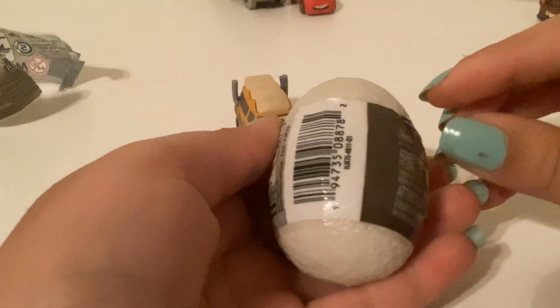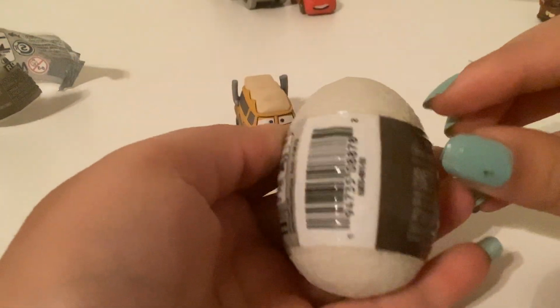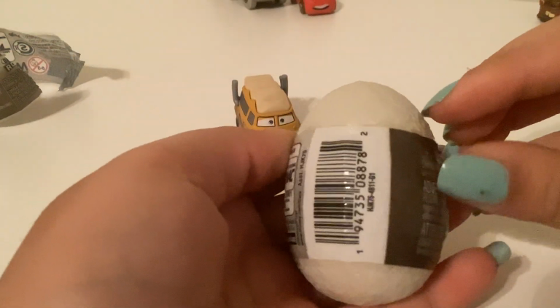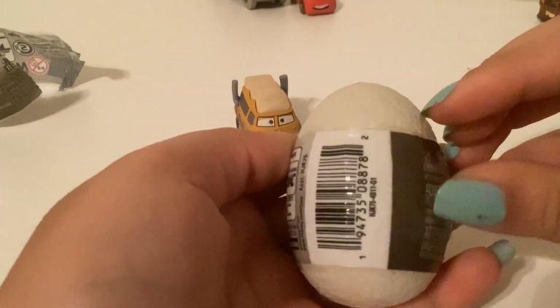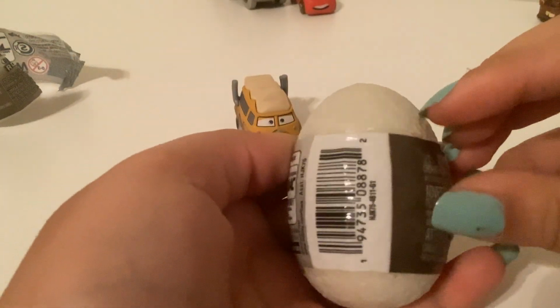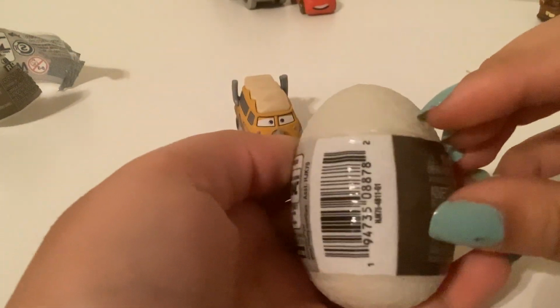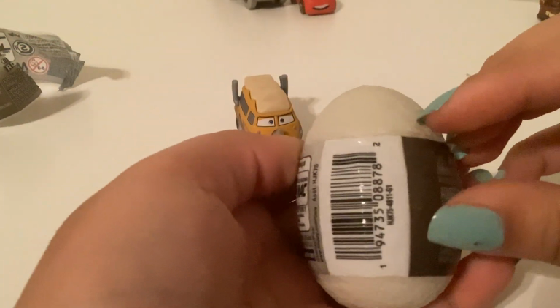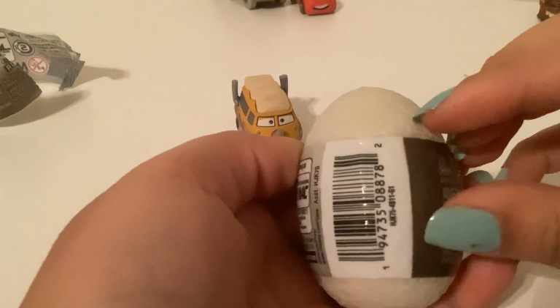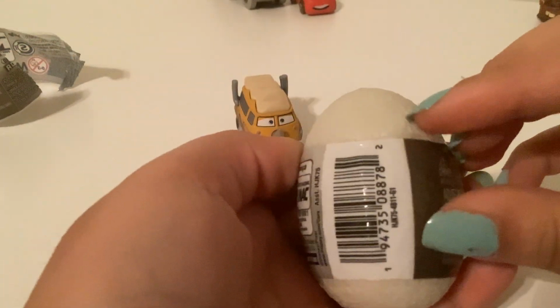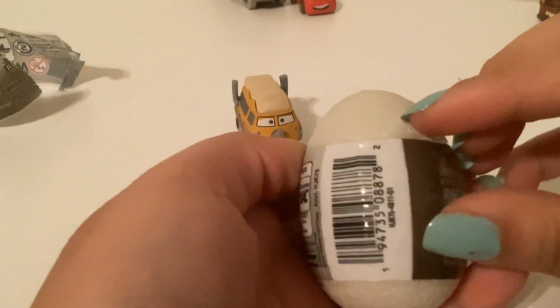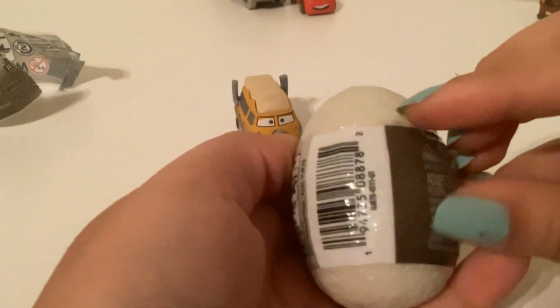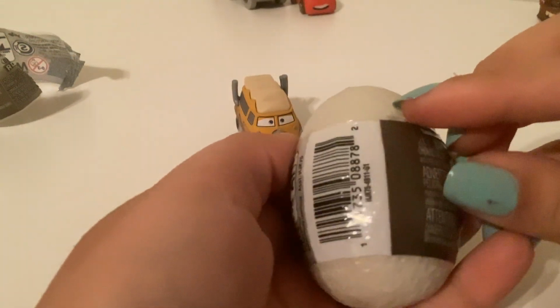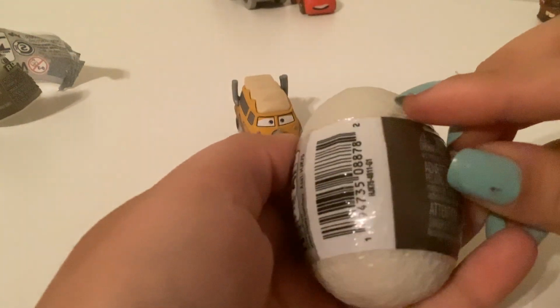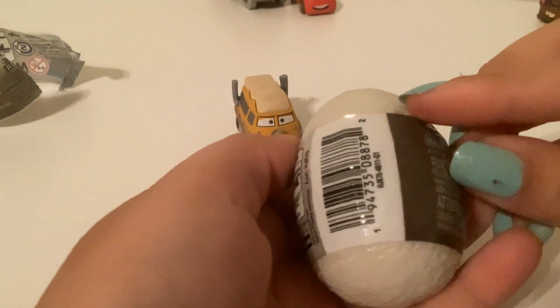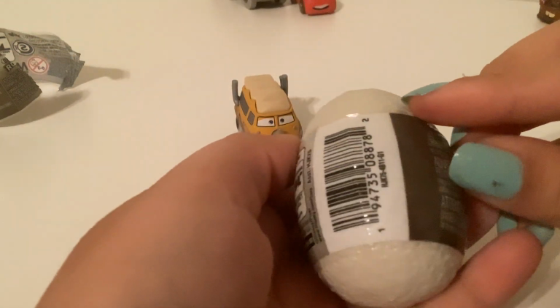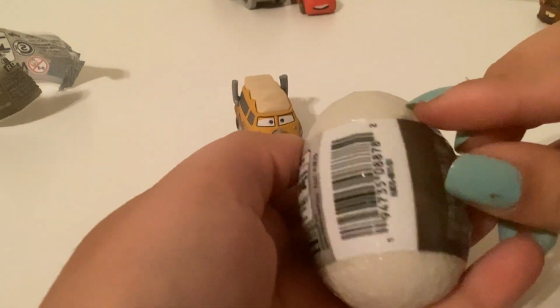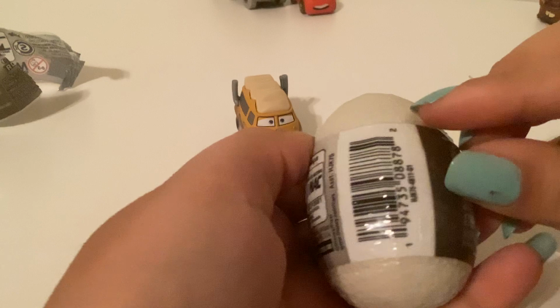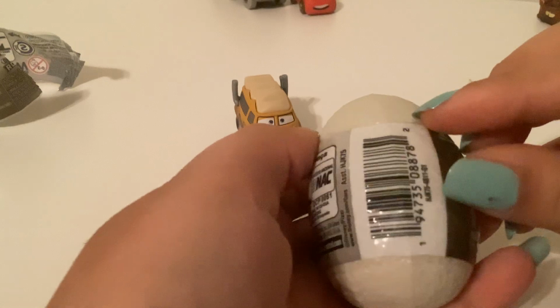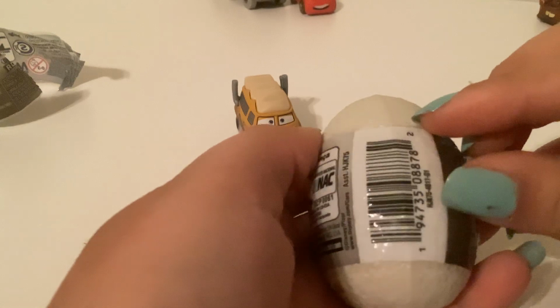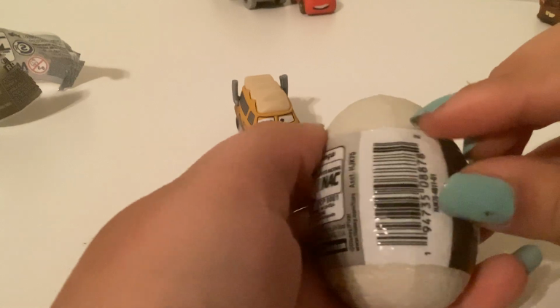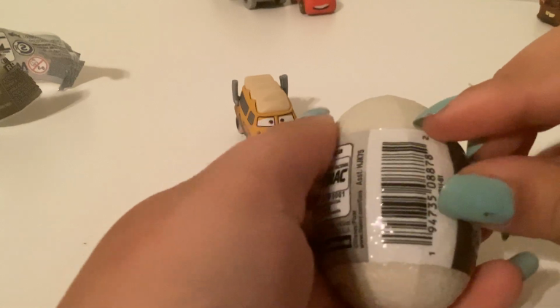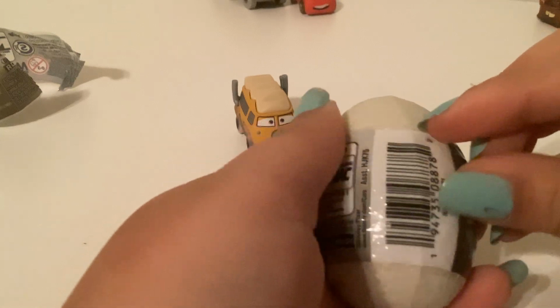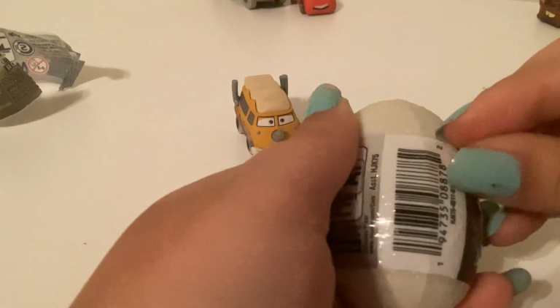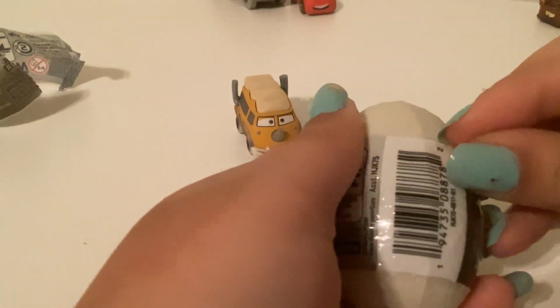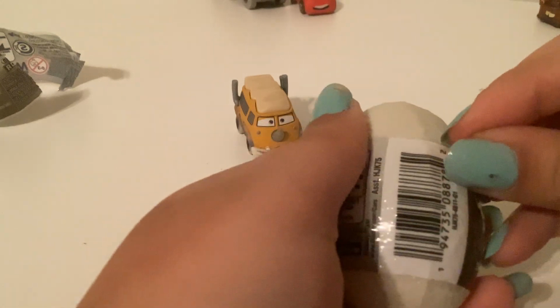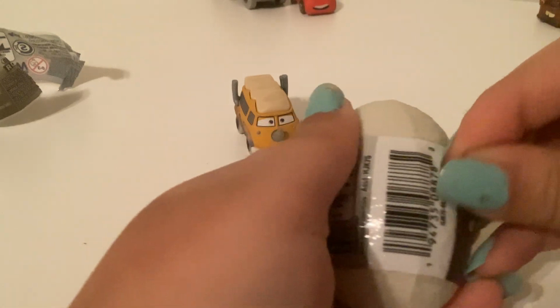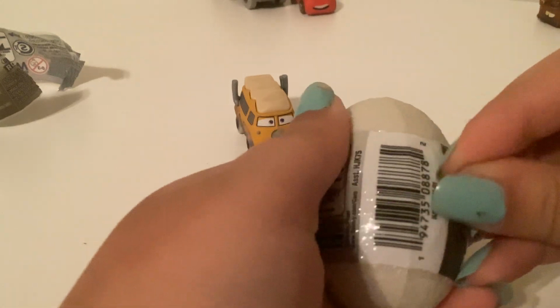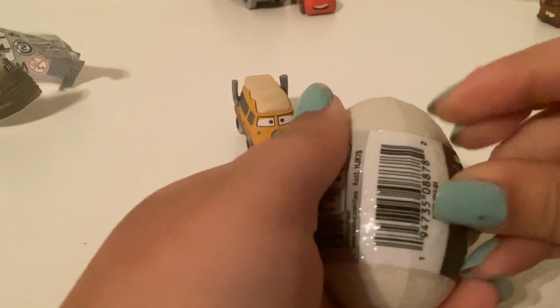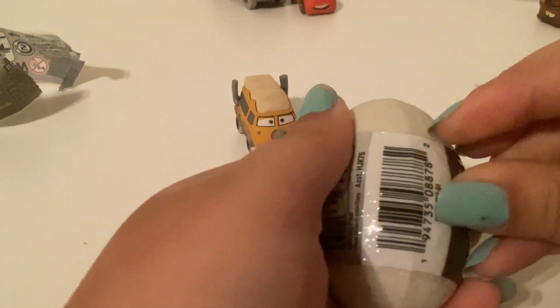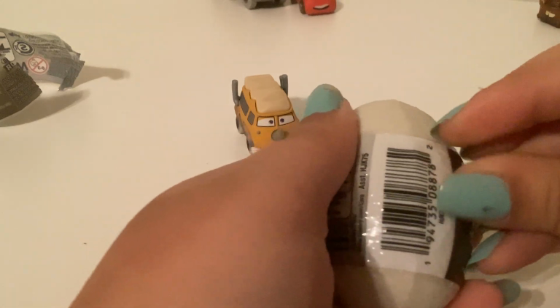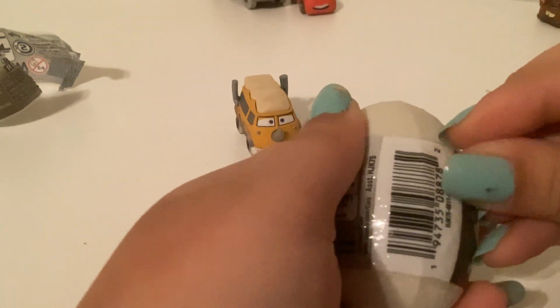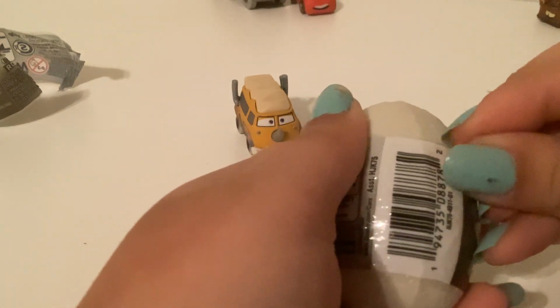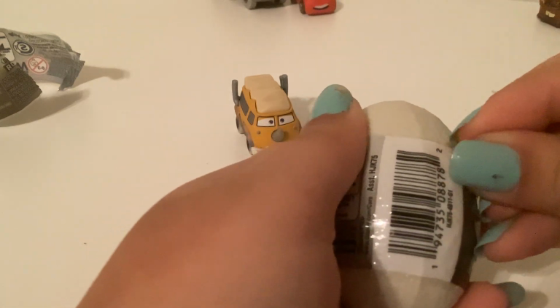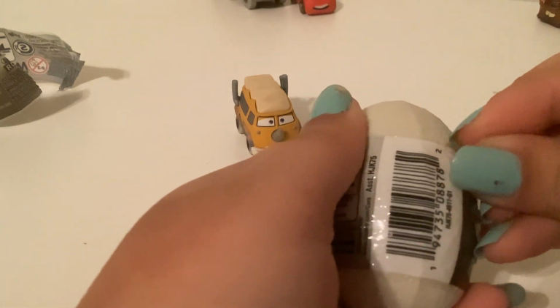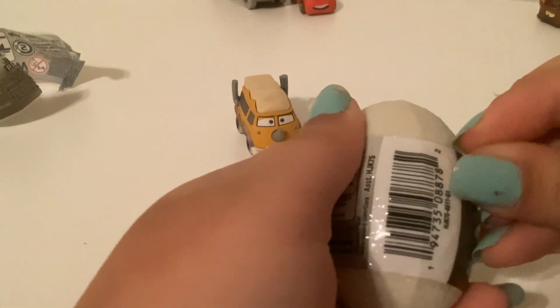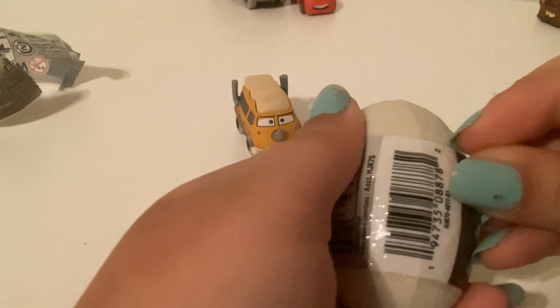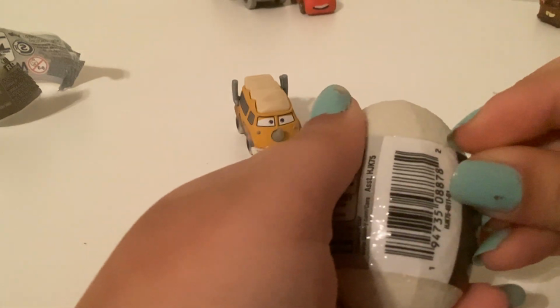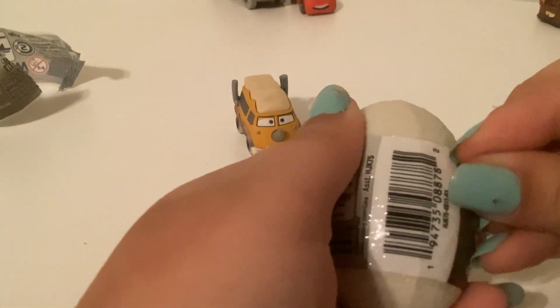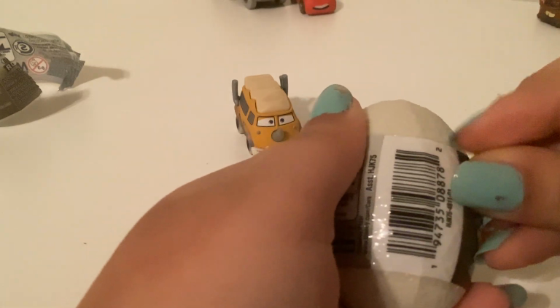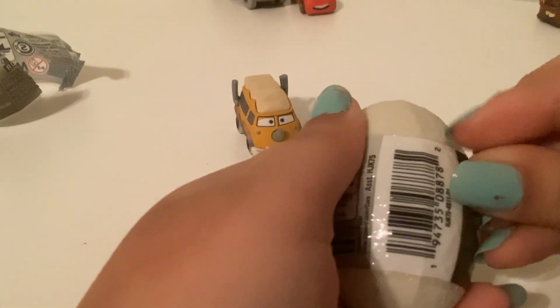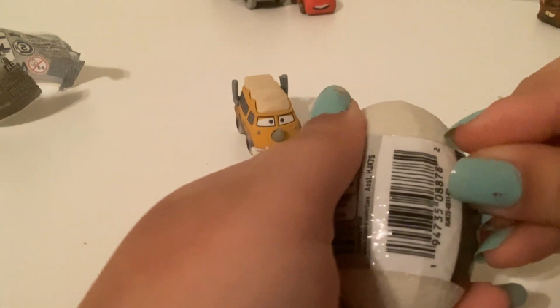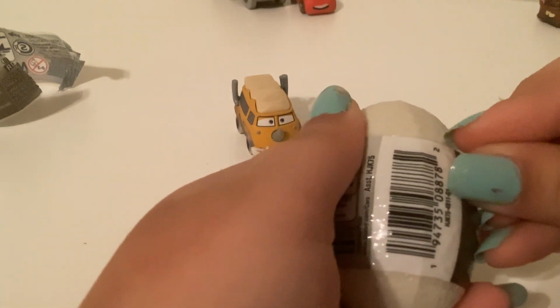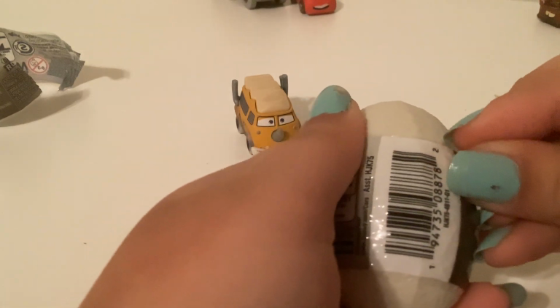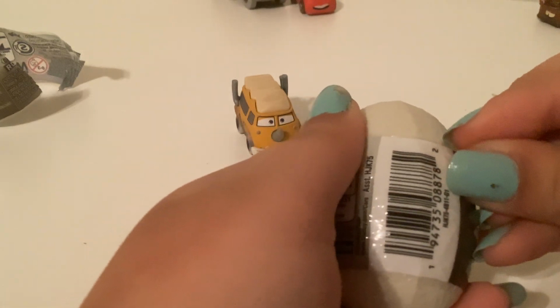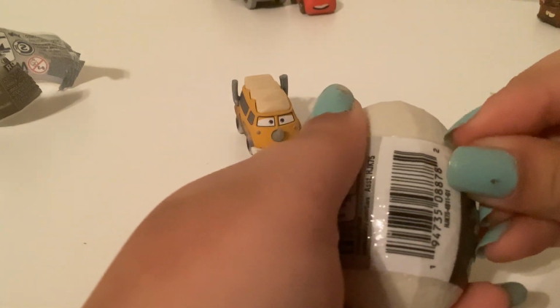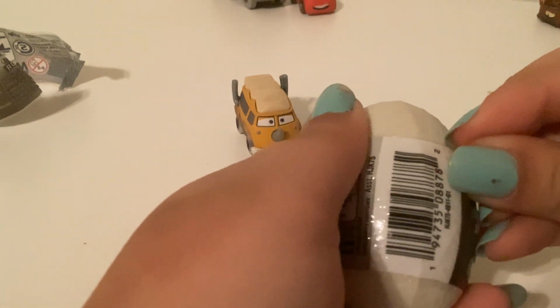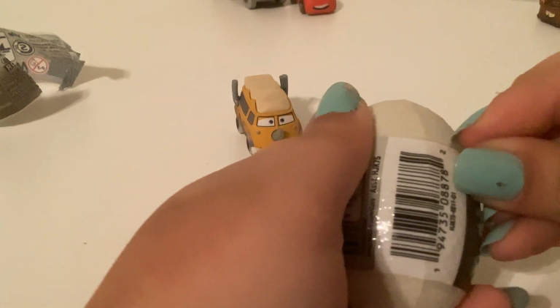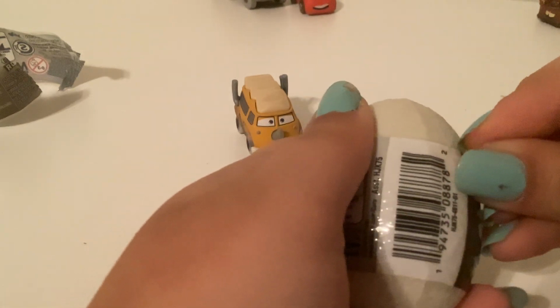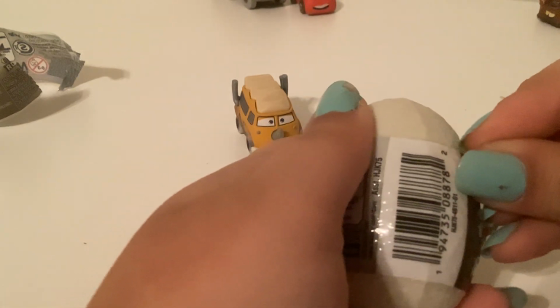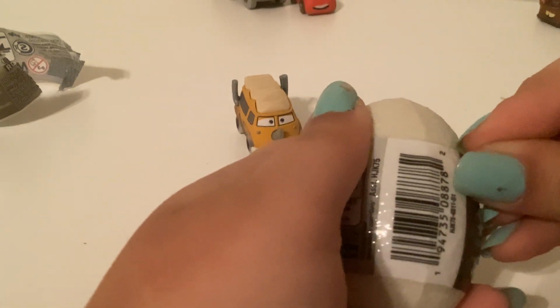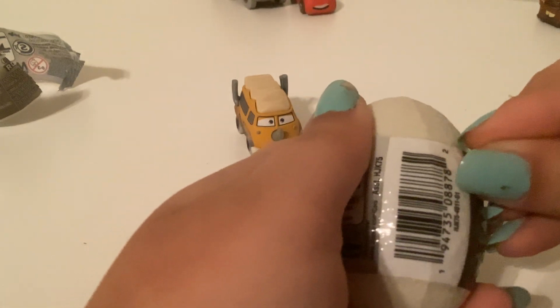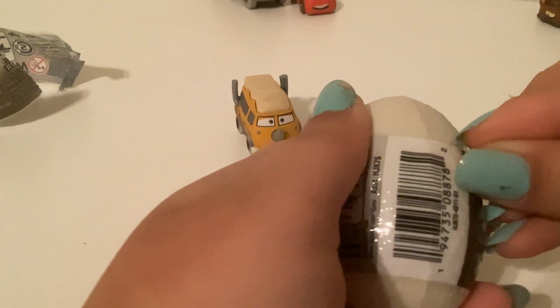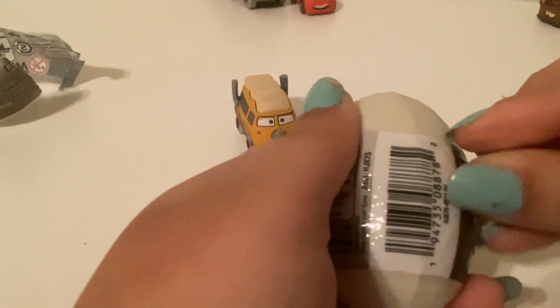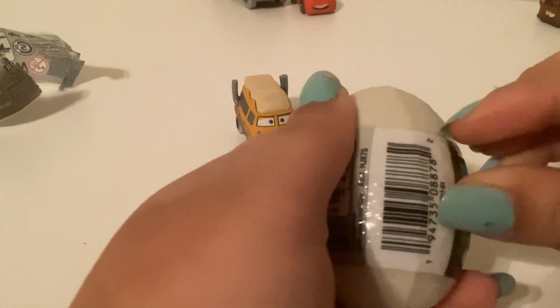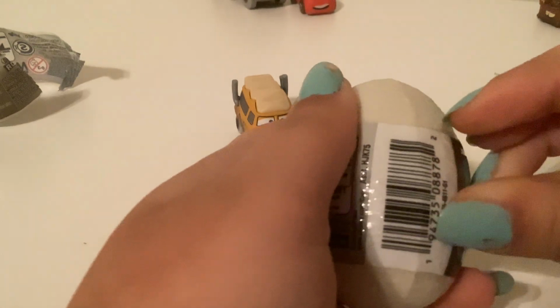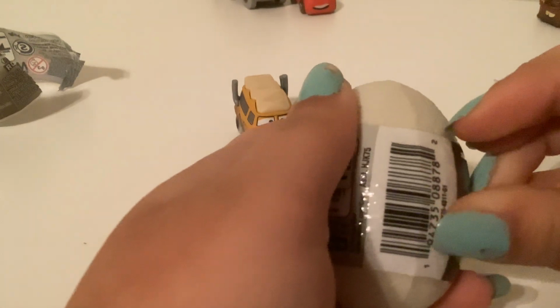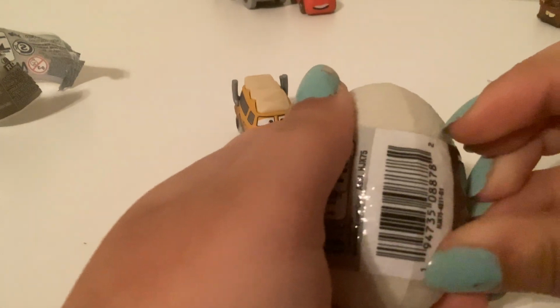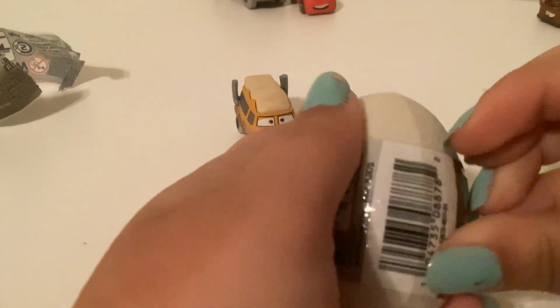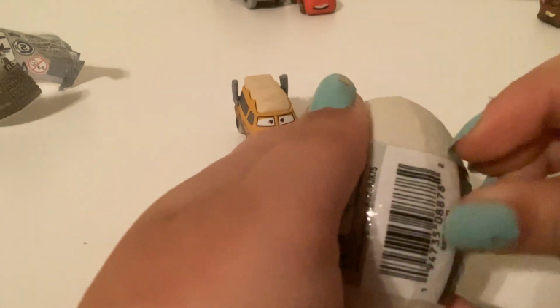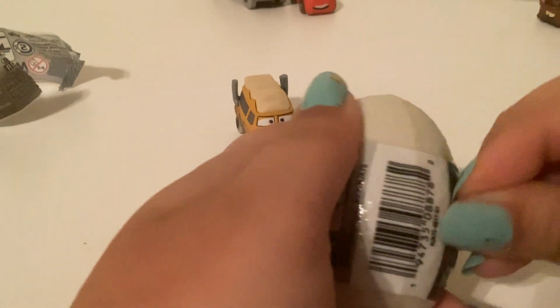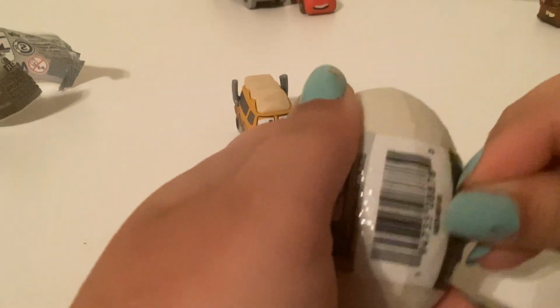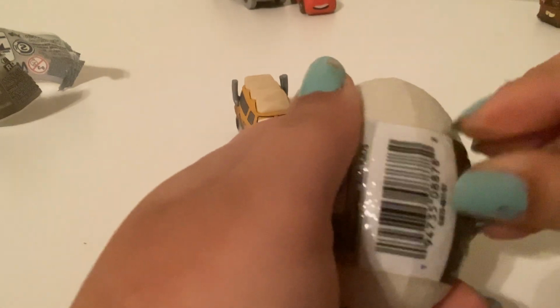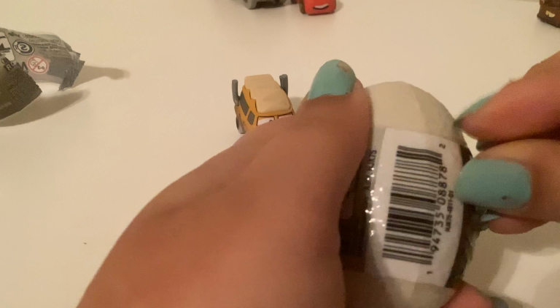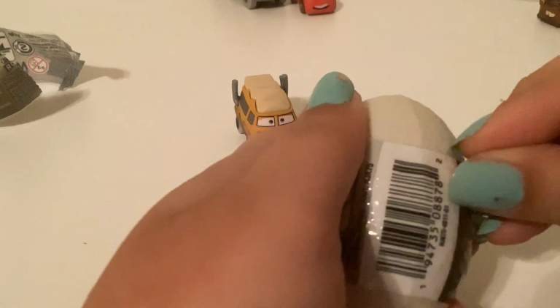And now we'll open the other Mini Racer, number 5, the Quadrotorcasaur. We're doing it, hopefully.